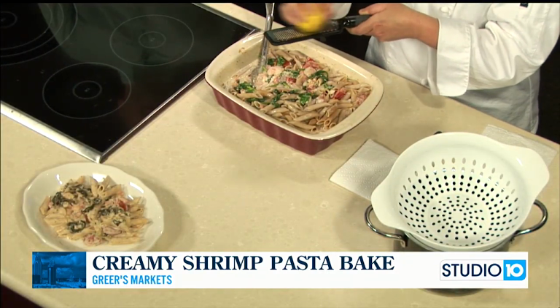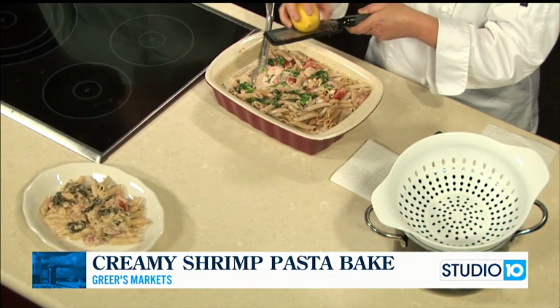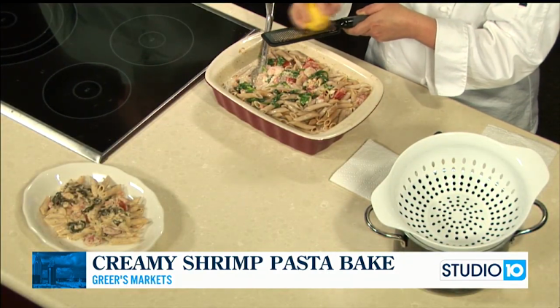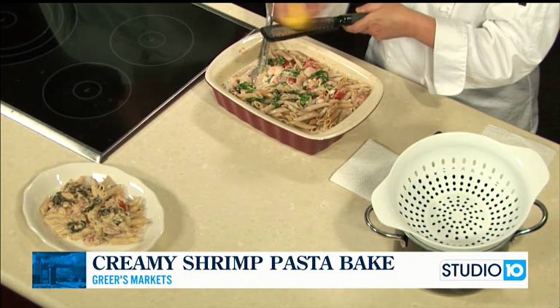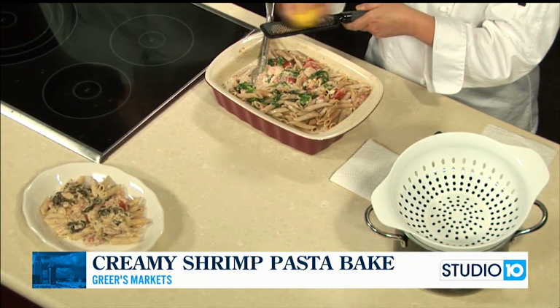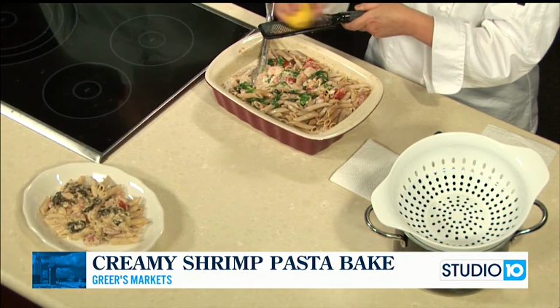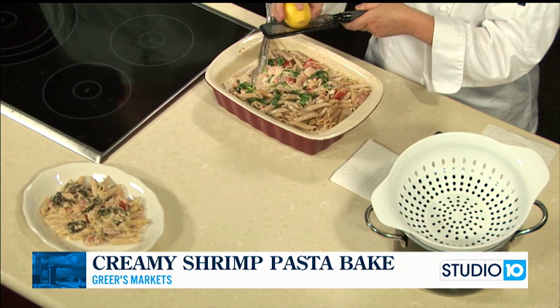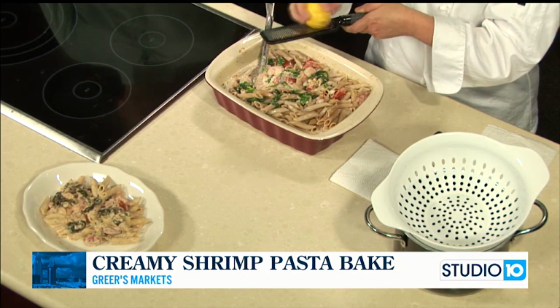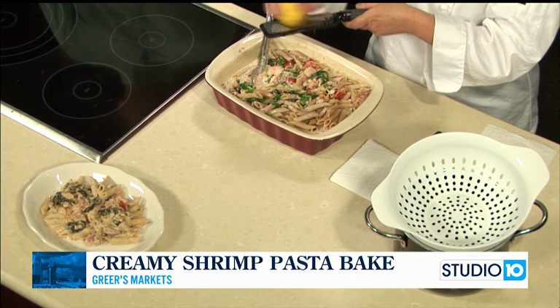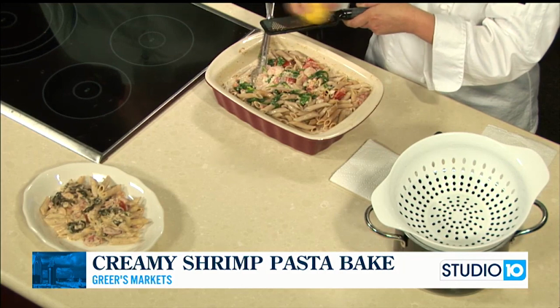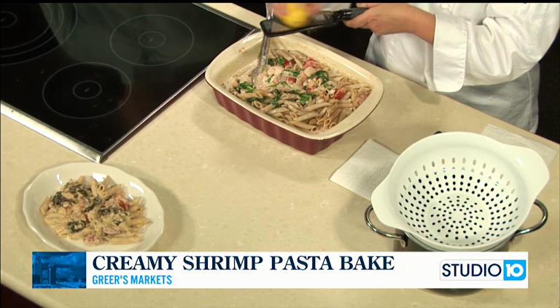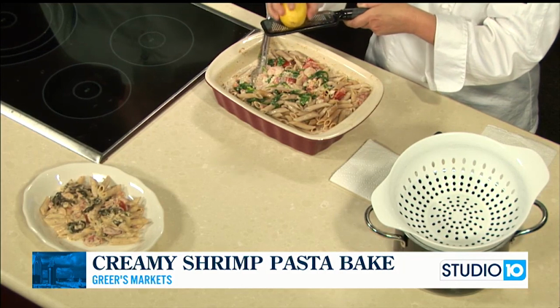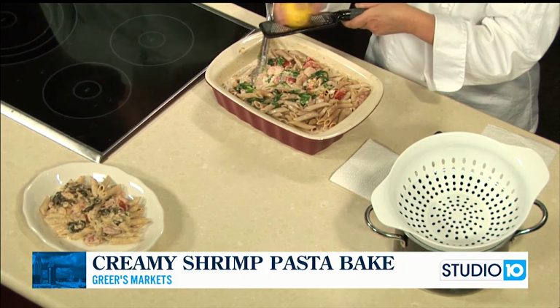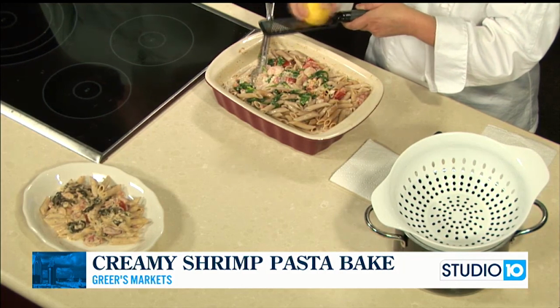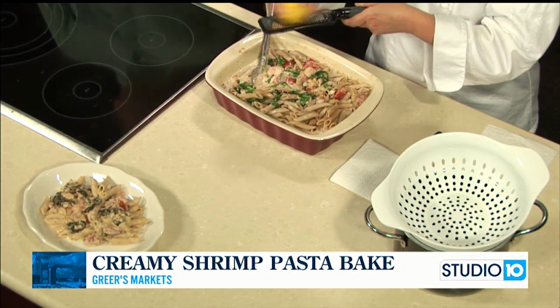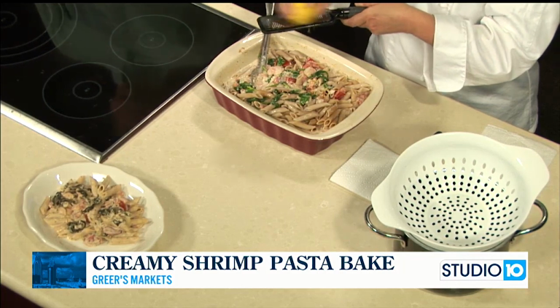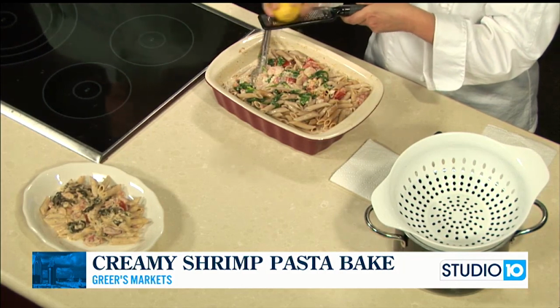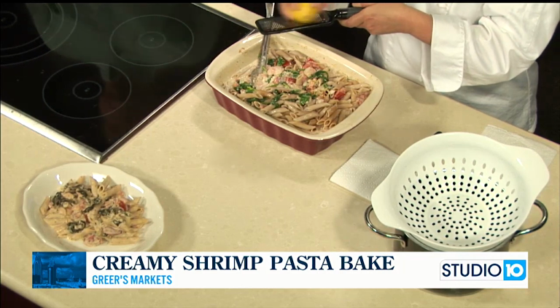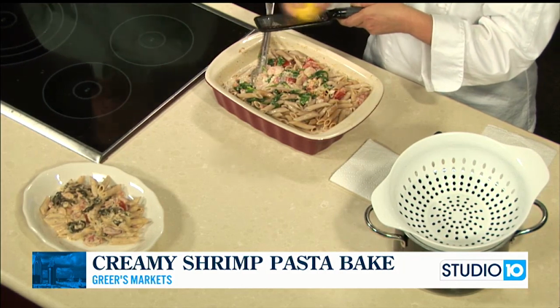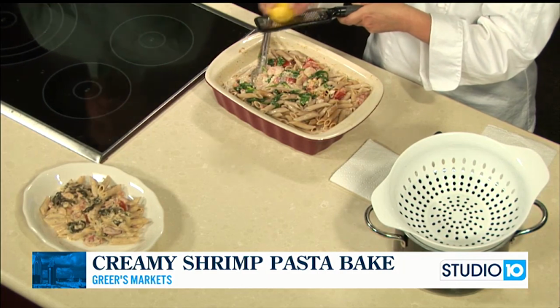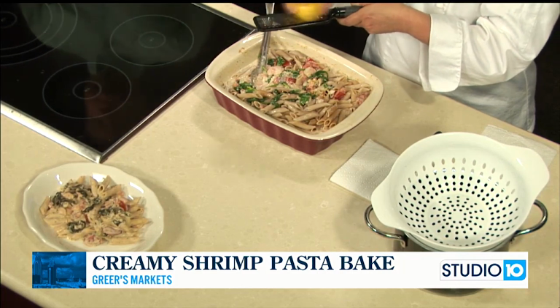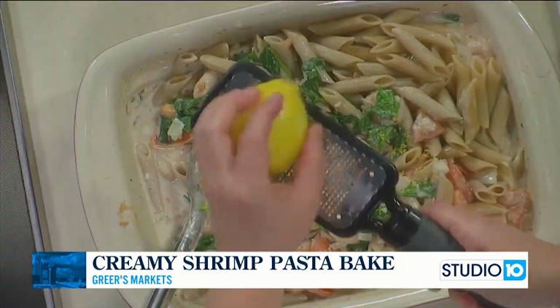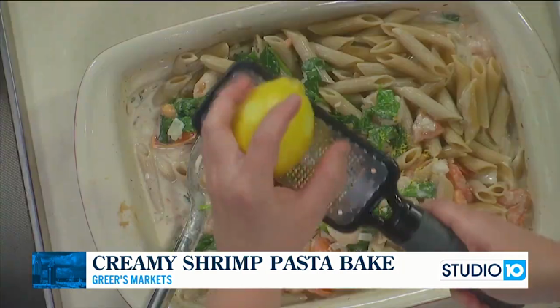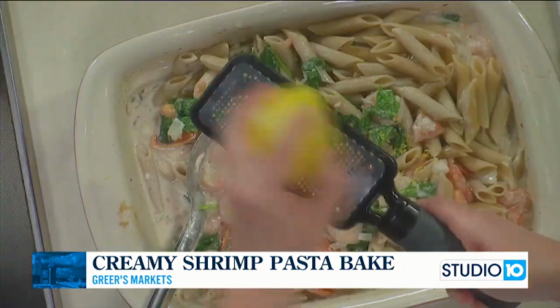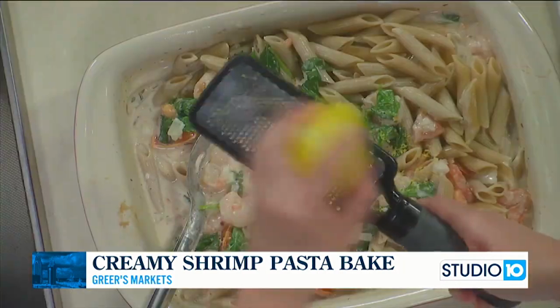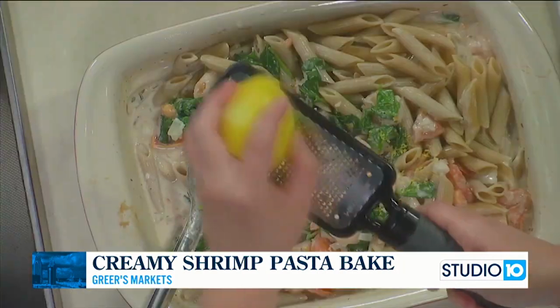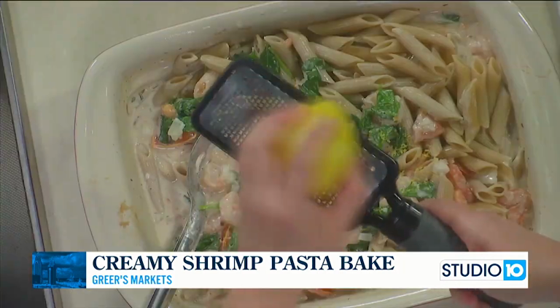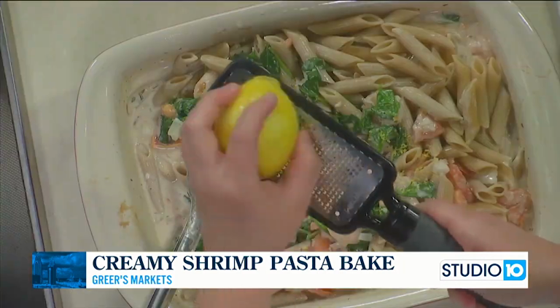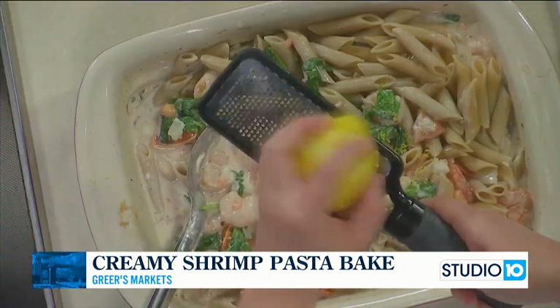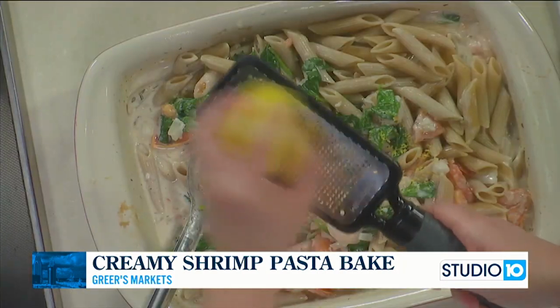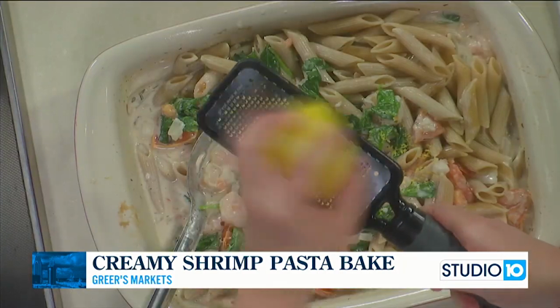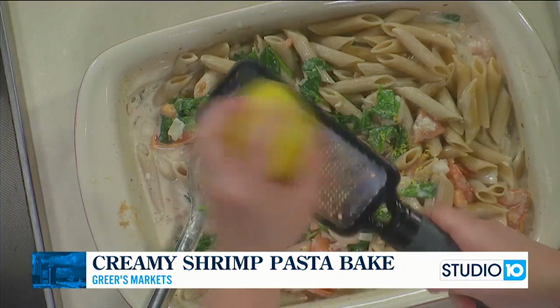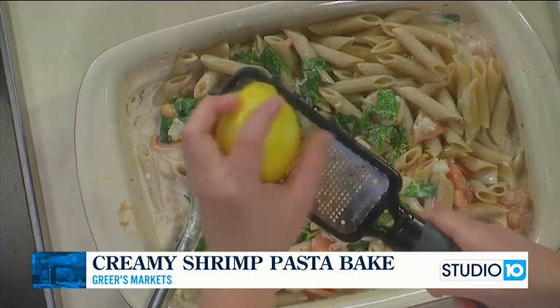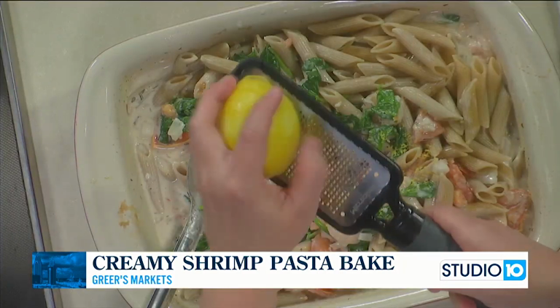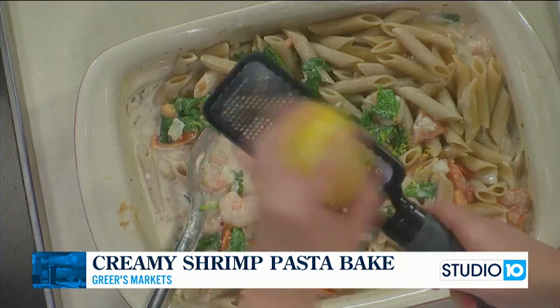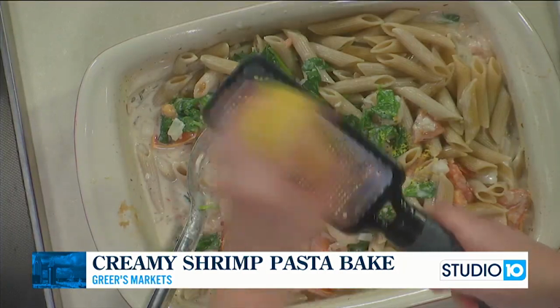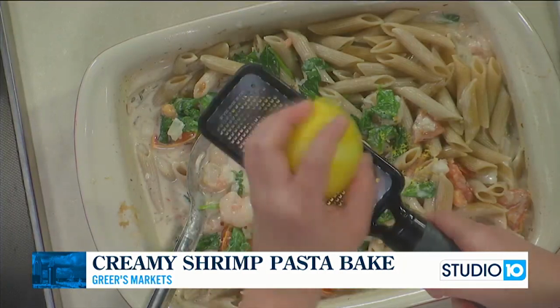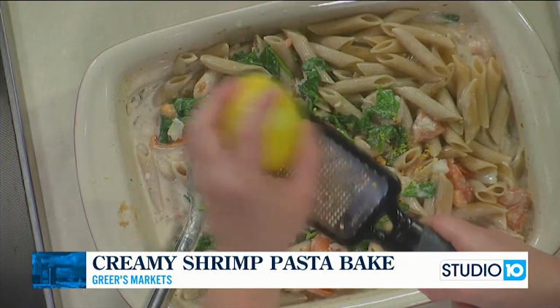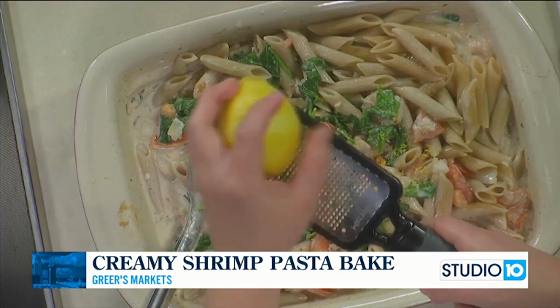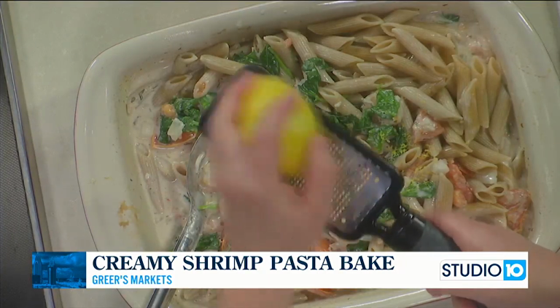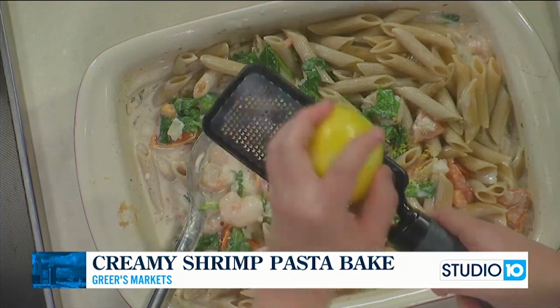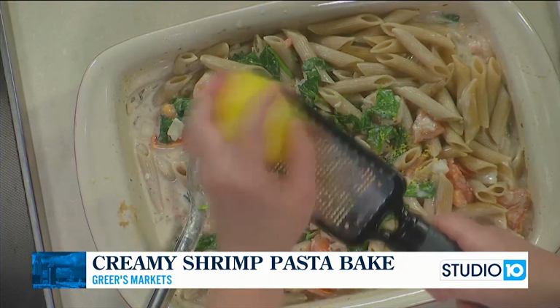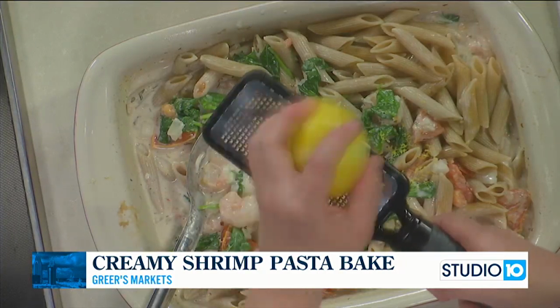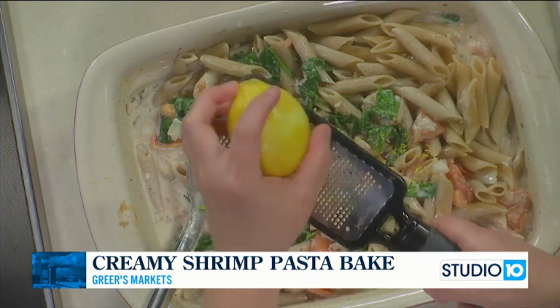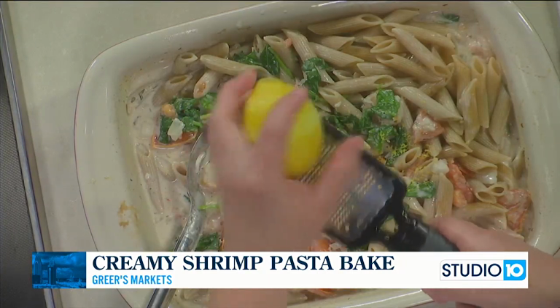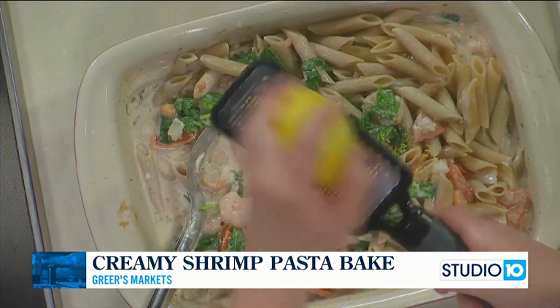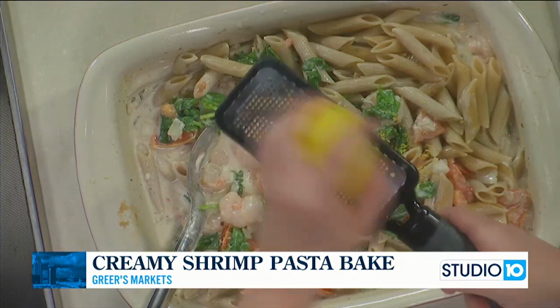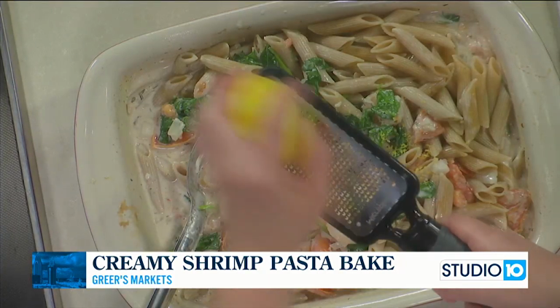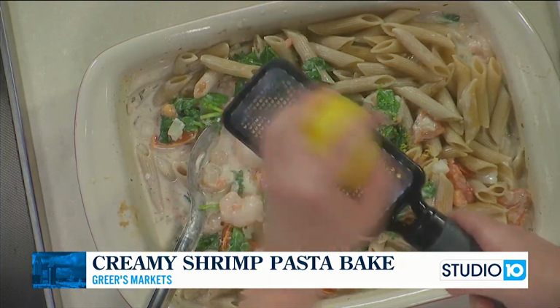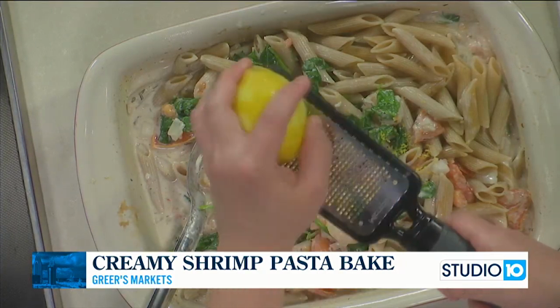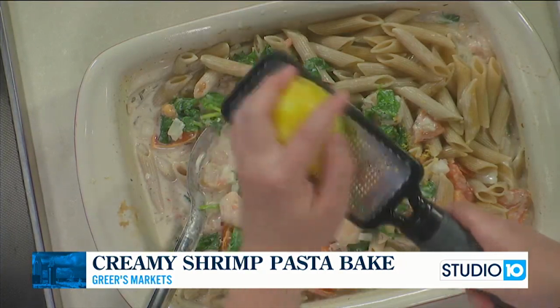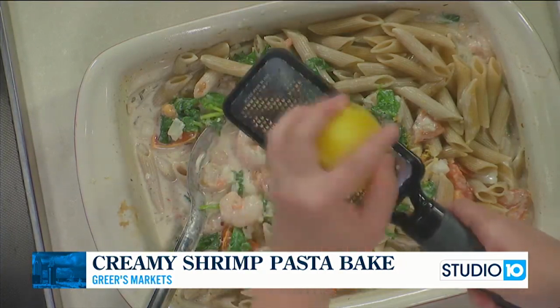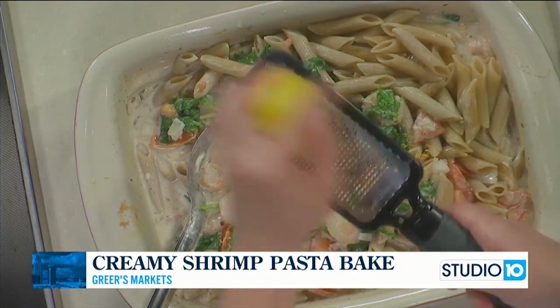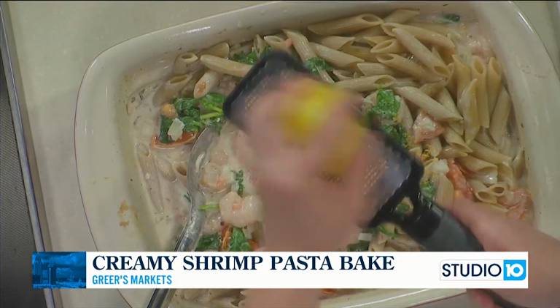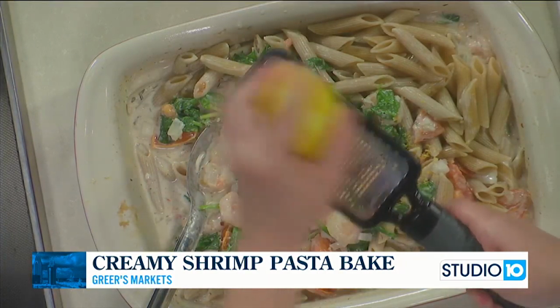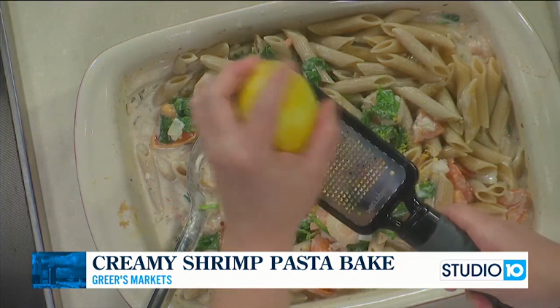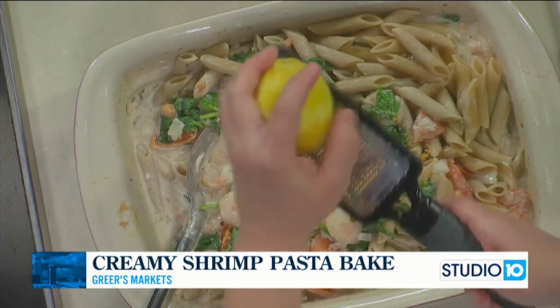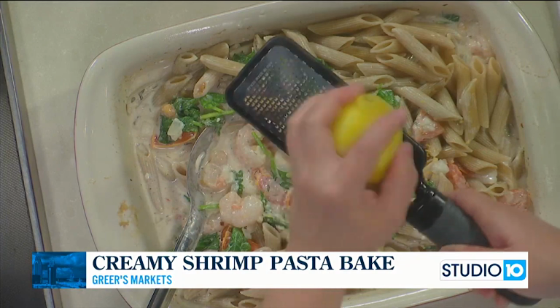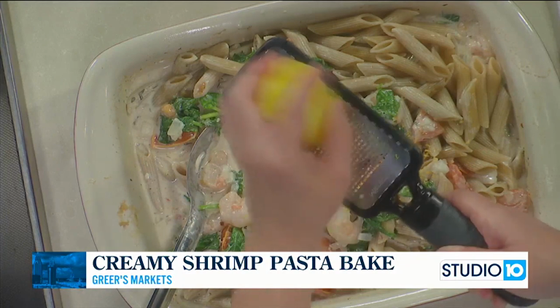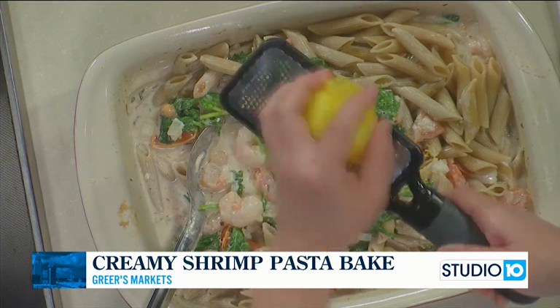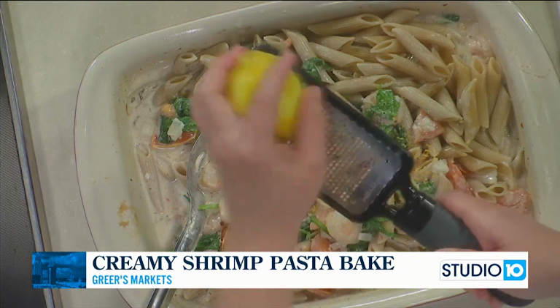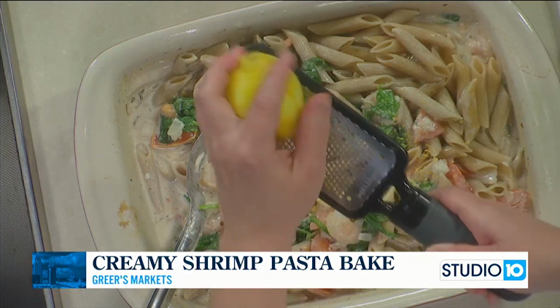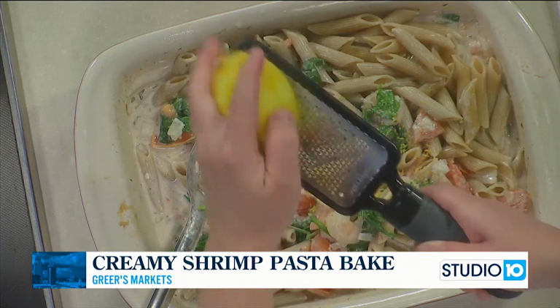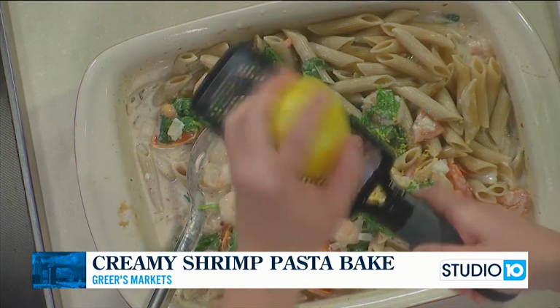And then the last thing is going to be the zest and juice of one lemon. It'll thicken up as pasta sauce cools.